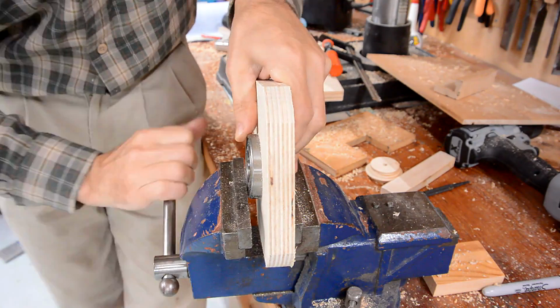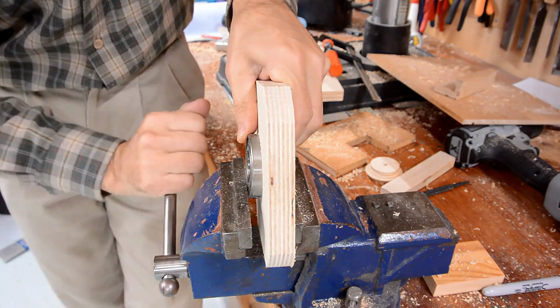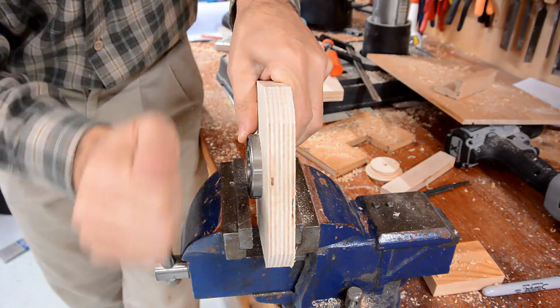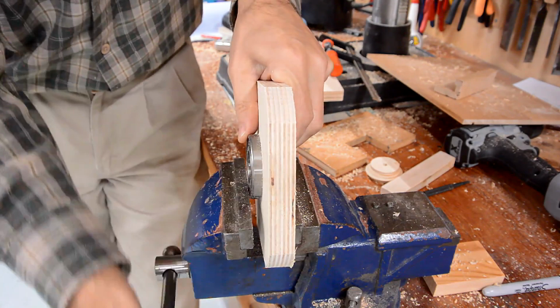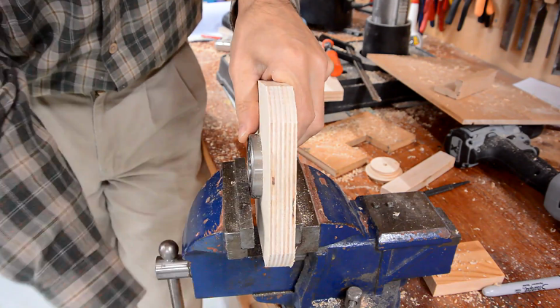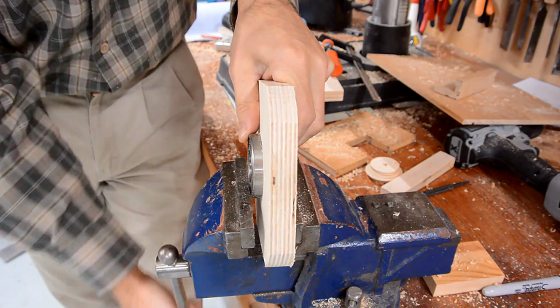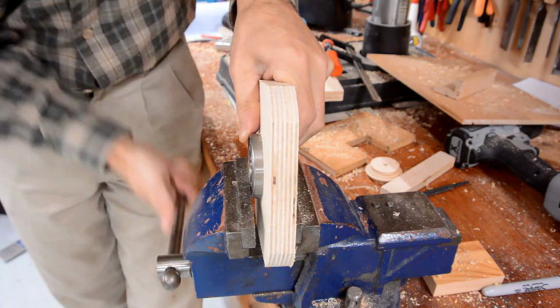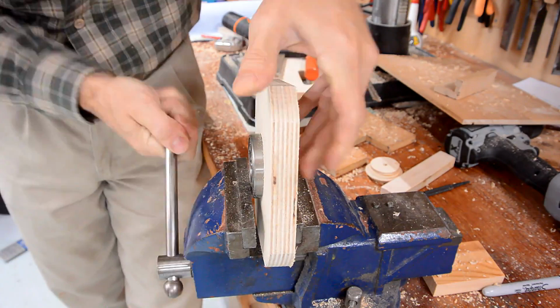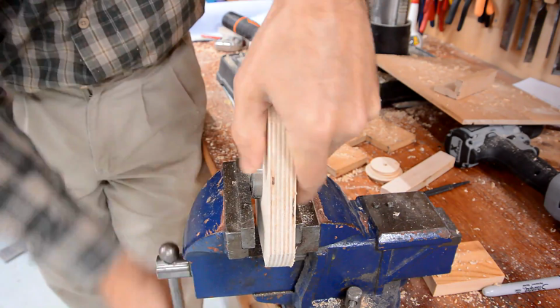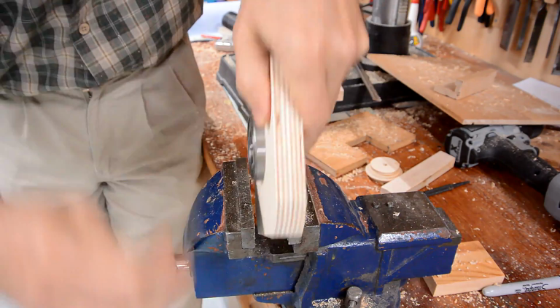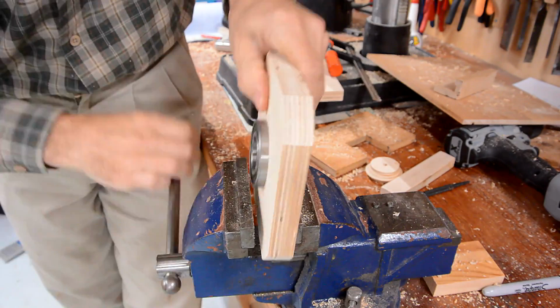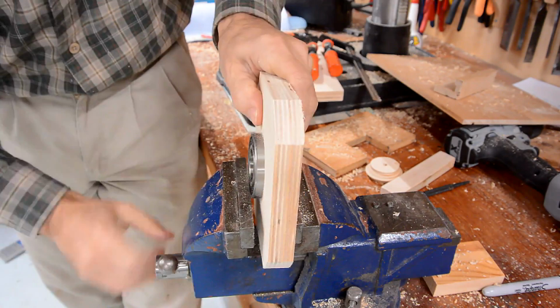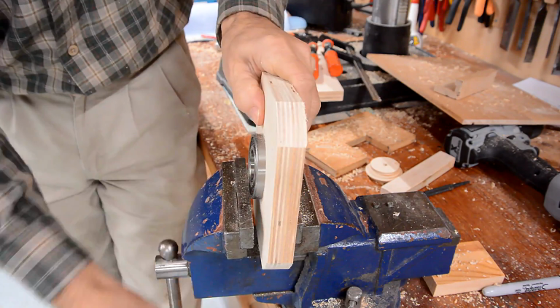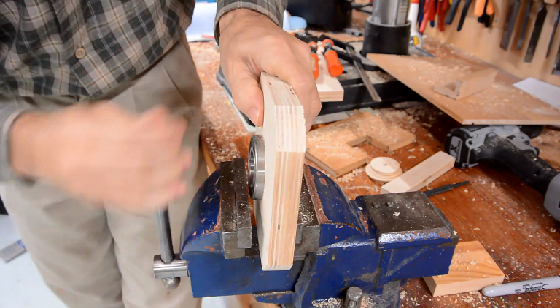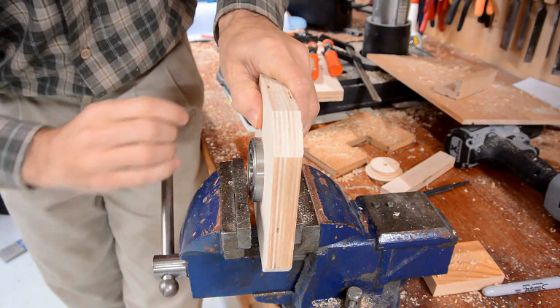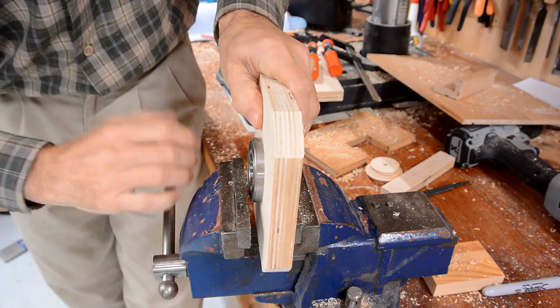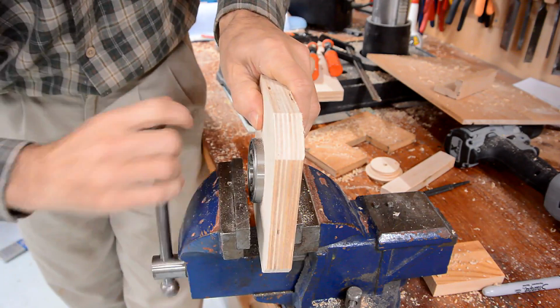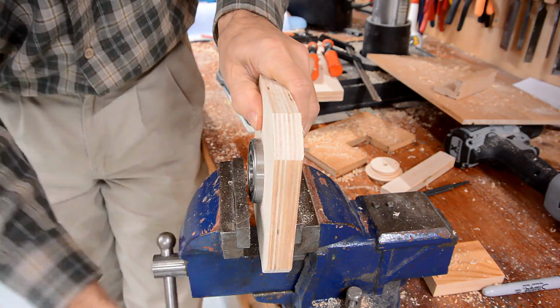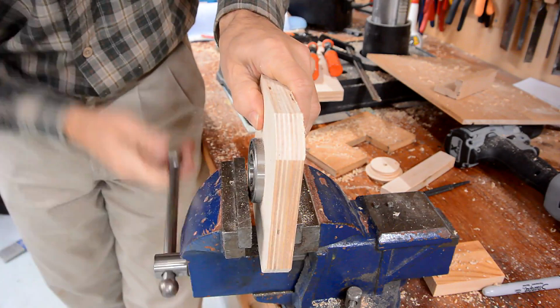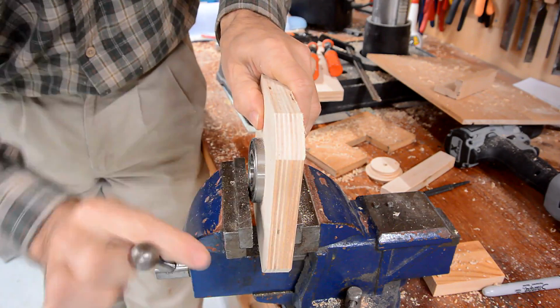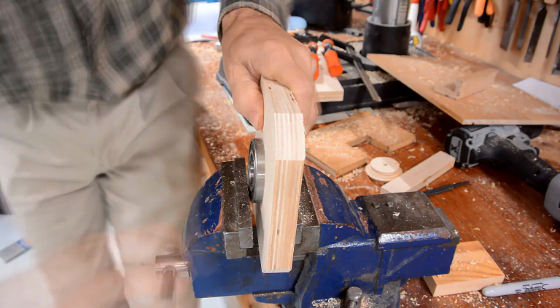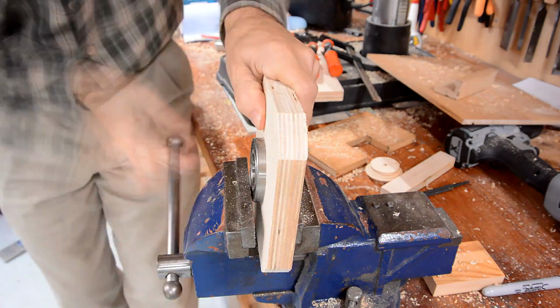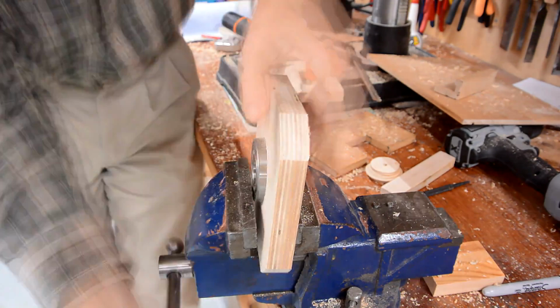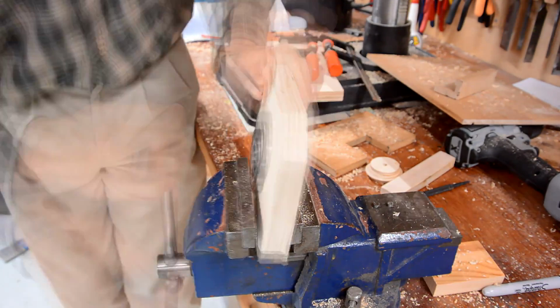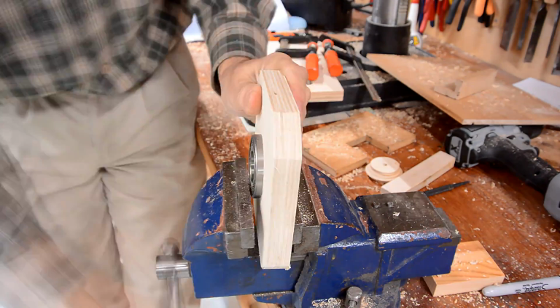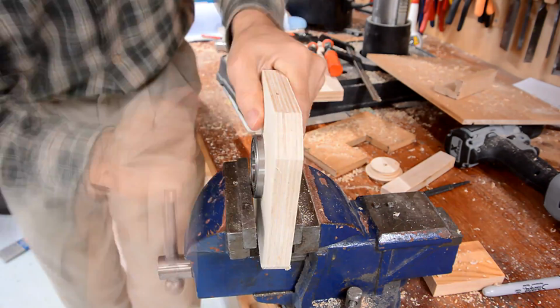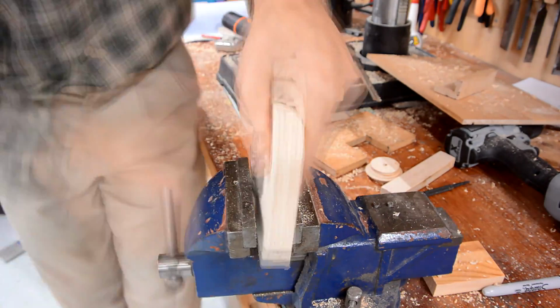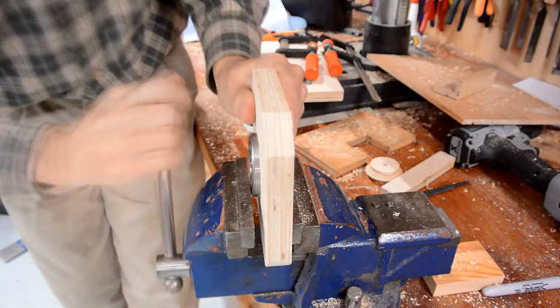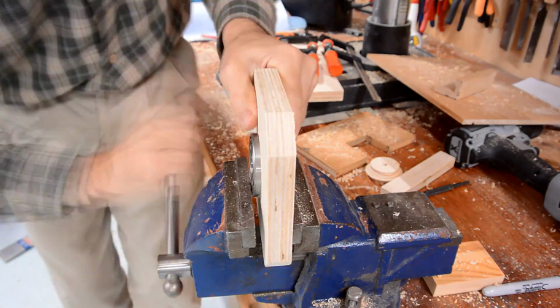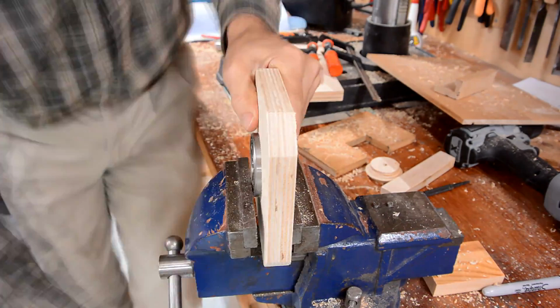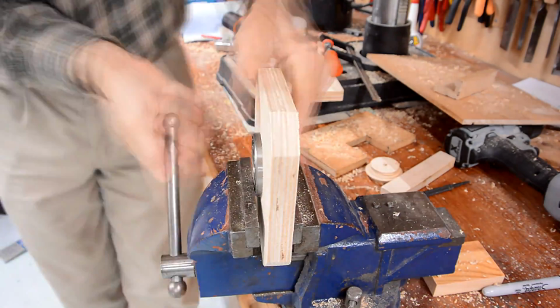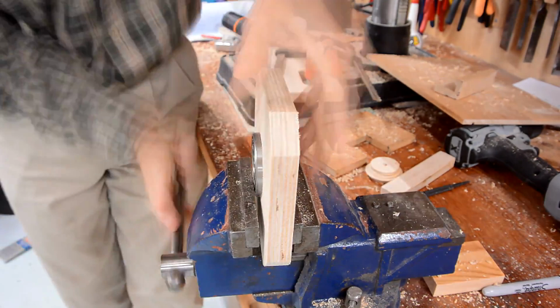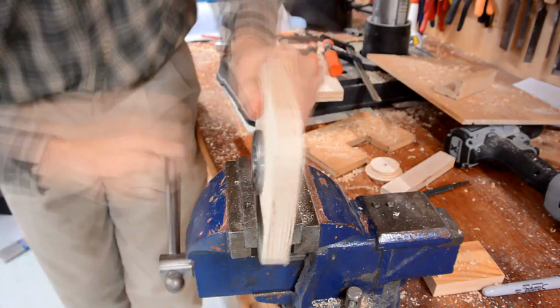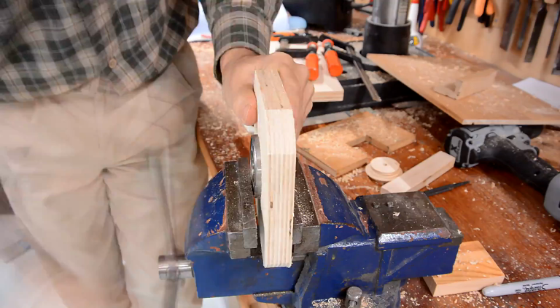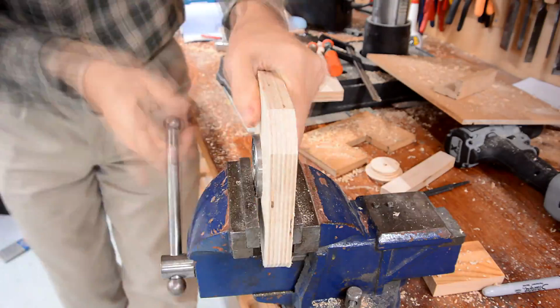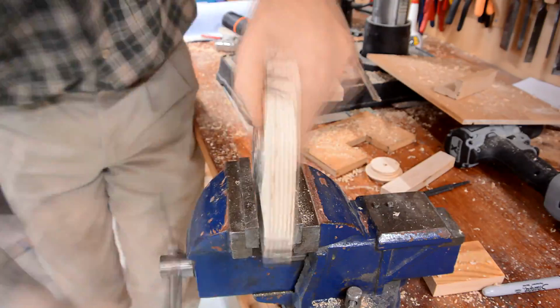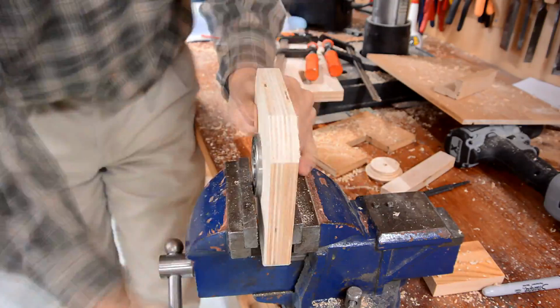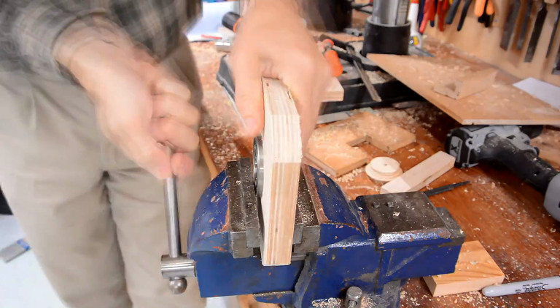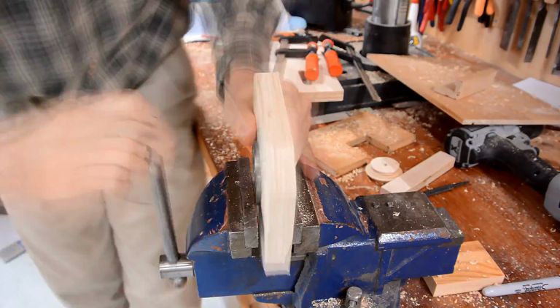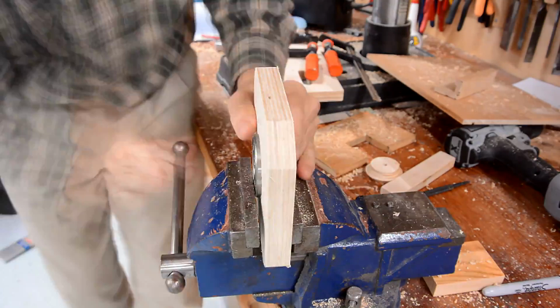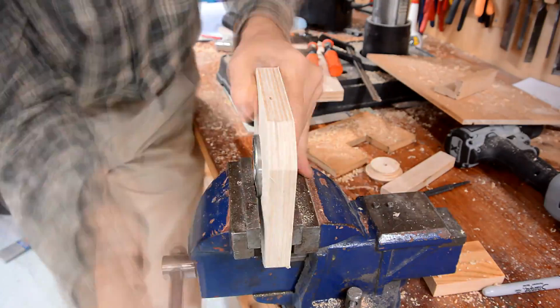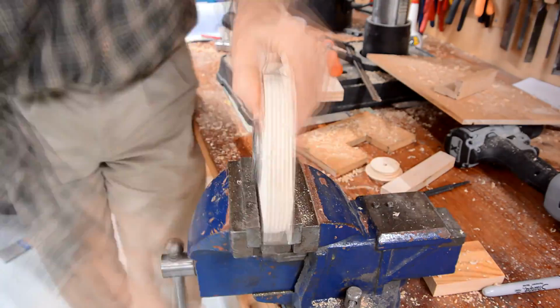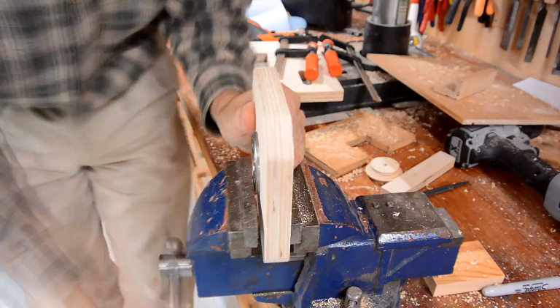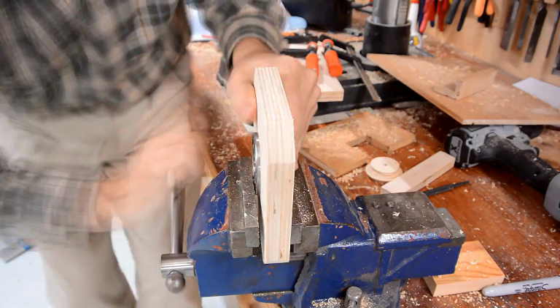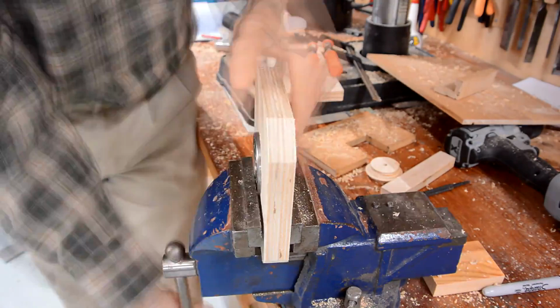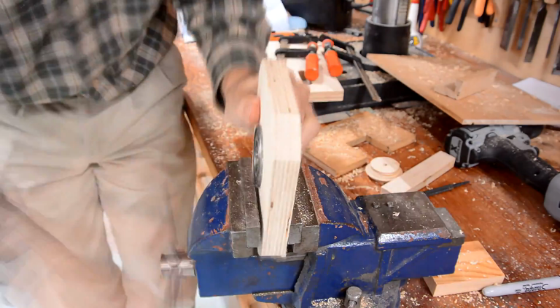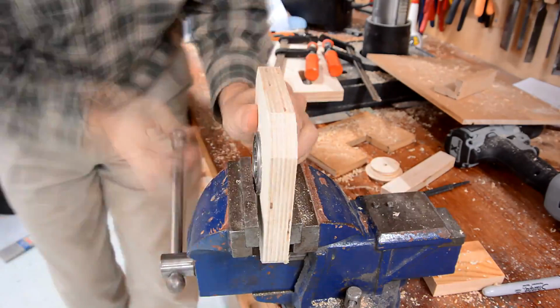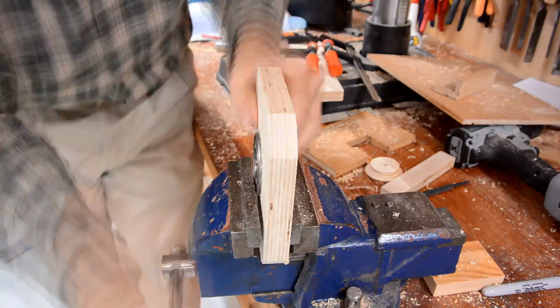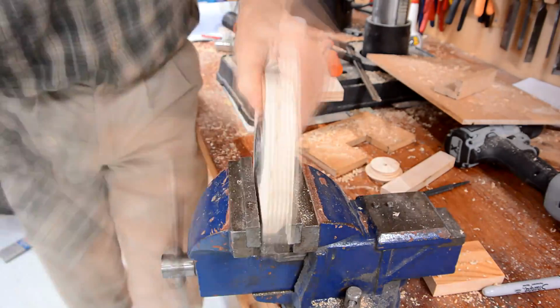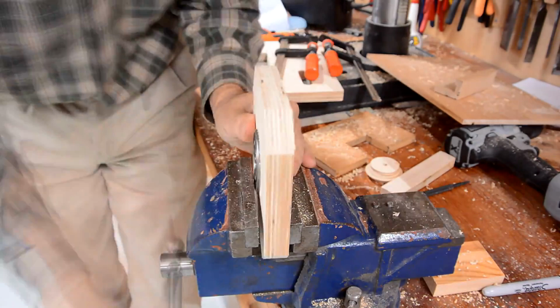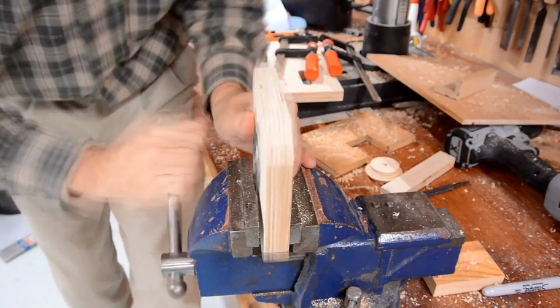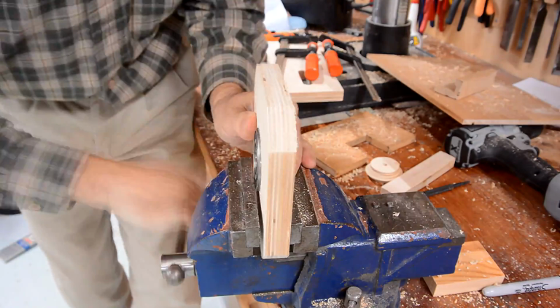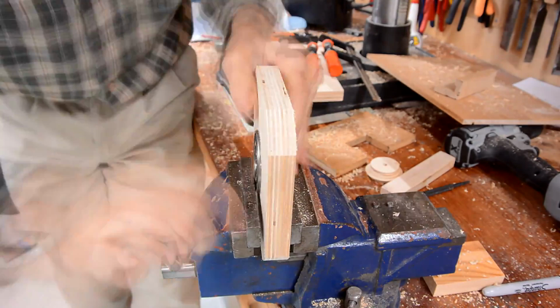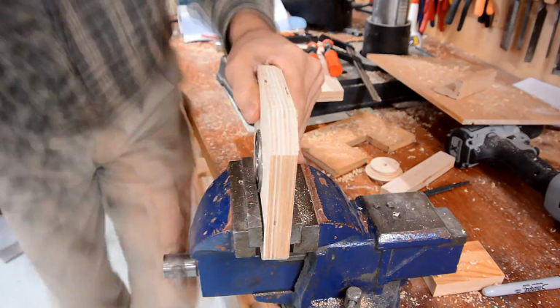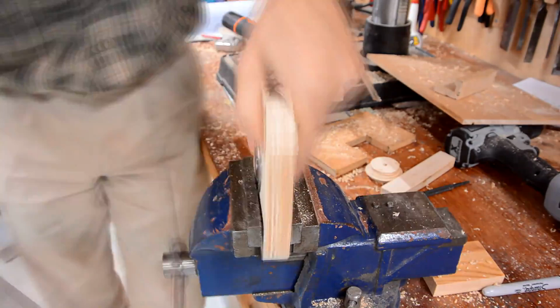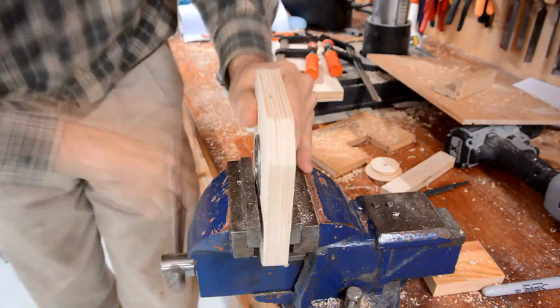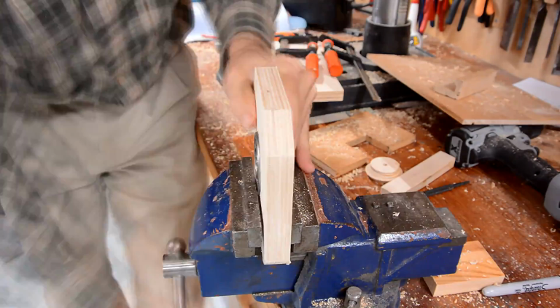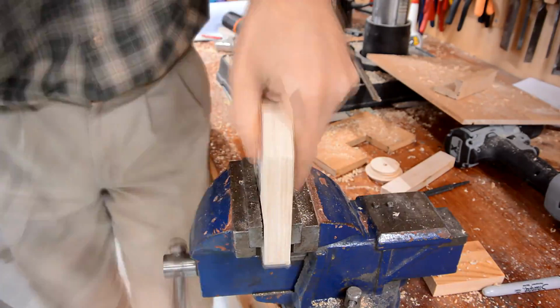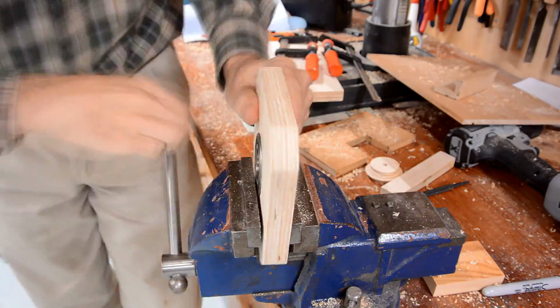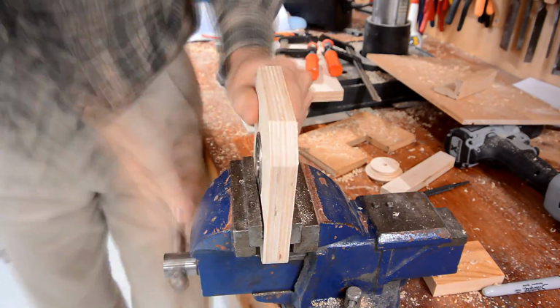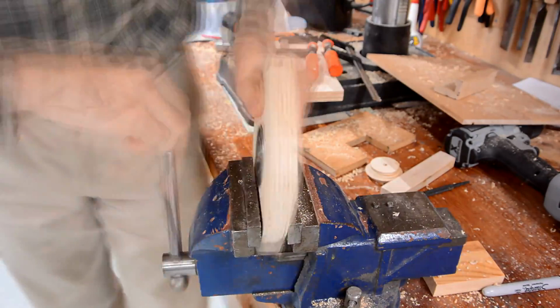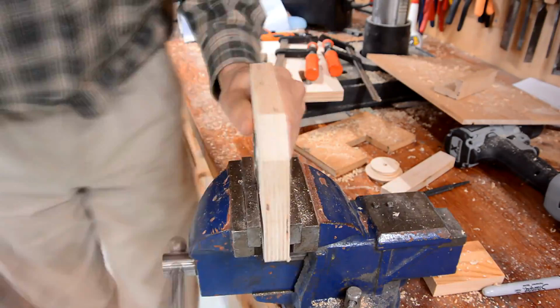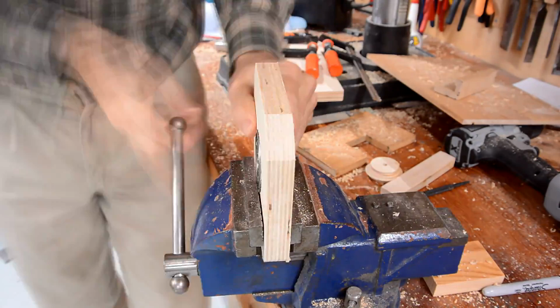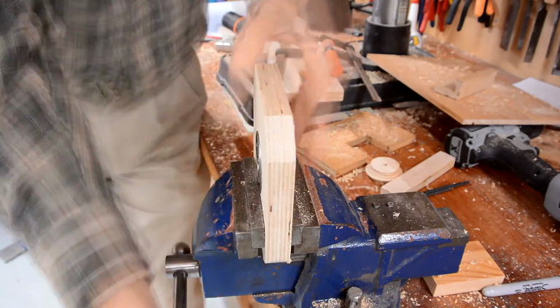The bearings need to fit in the flanges super tight. If you can get them in there at all with a reasonable amount of force, they'll work themselves loose.